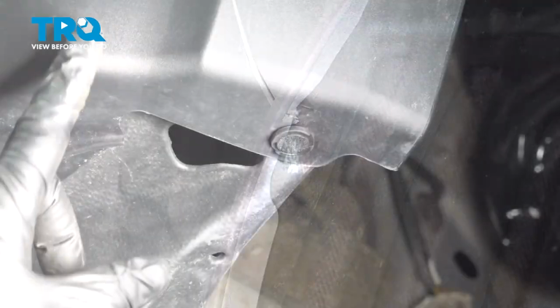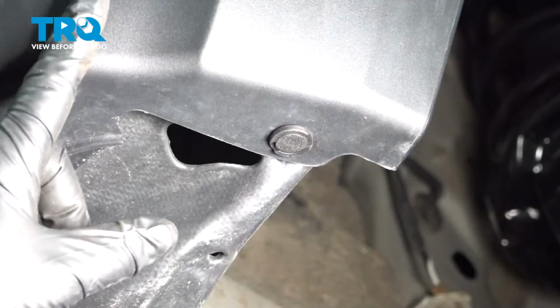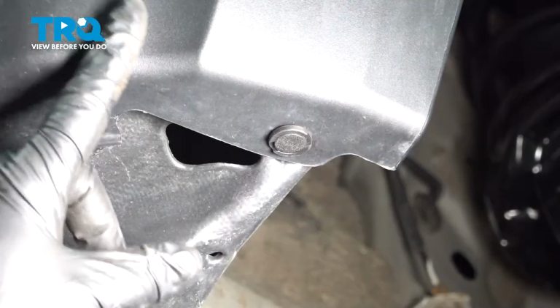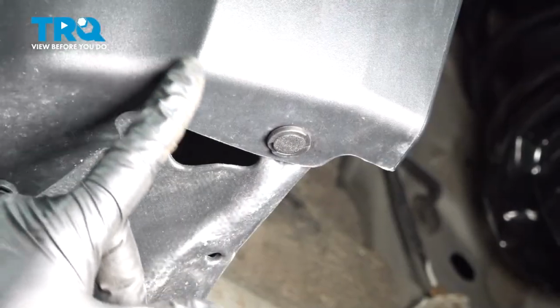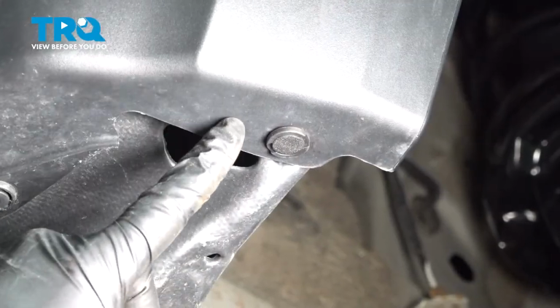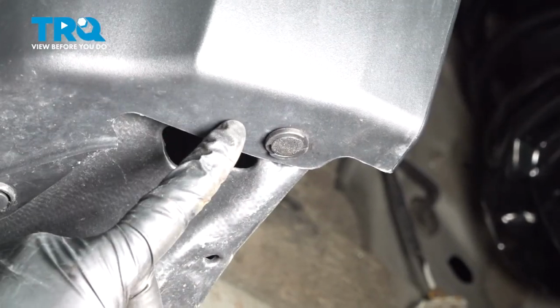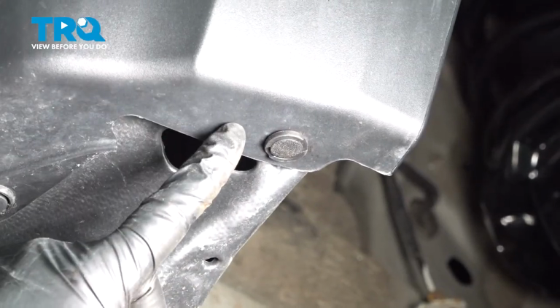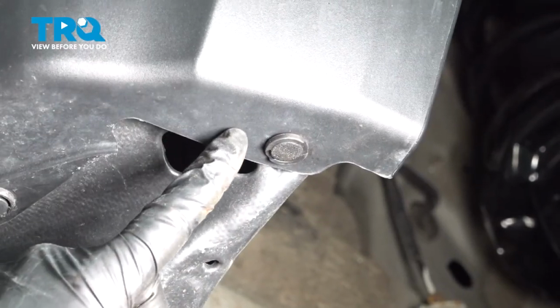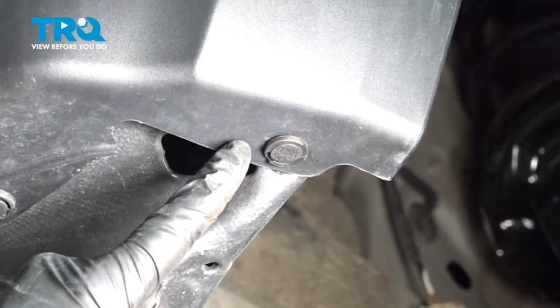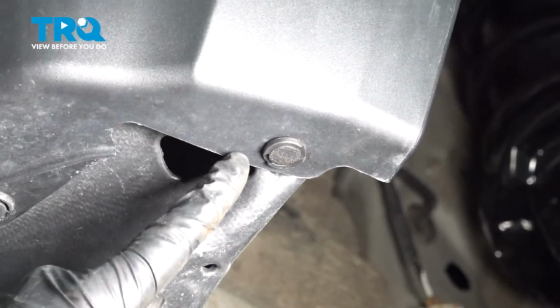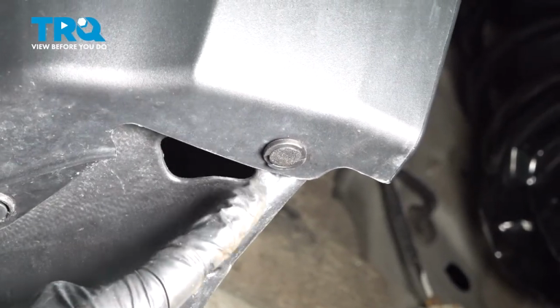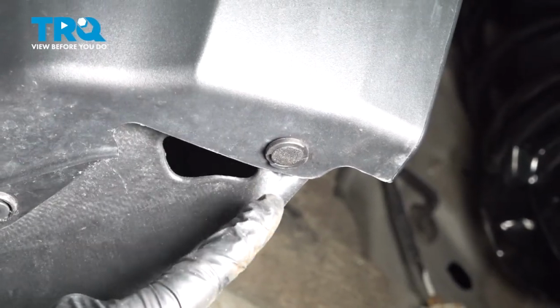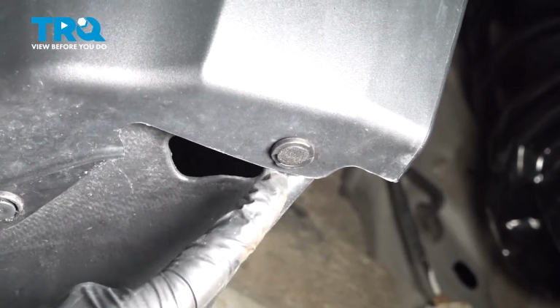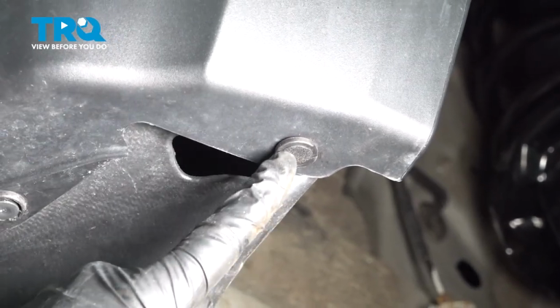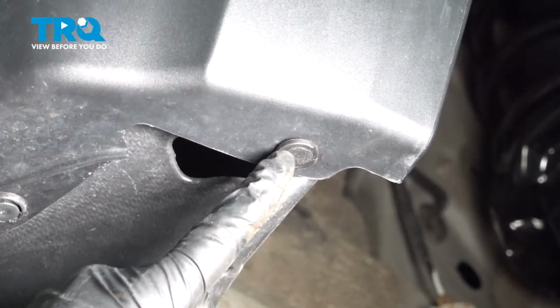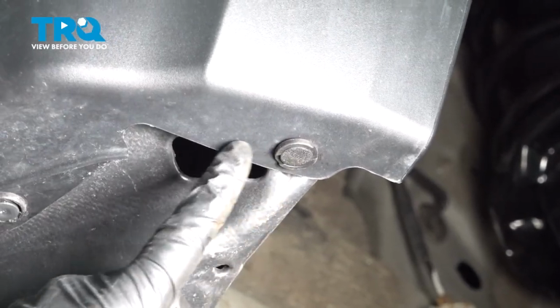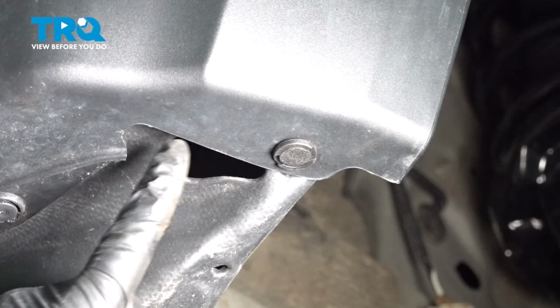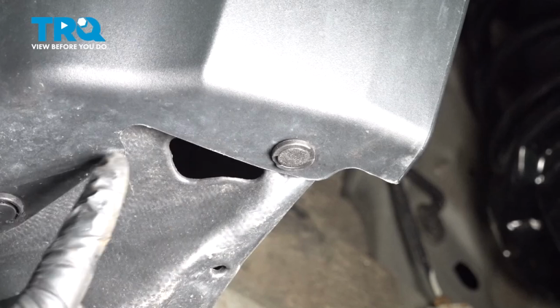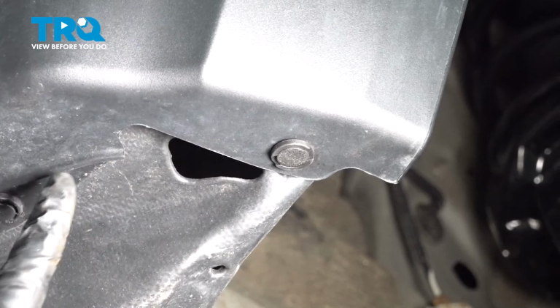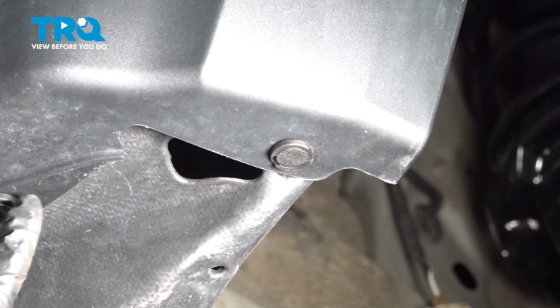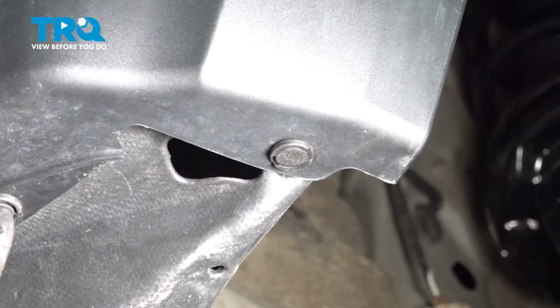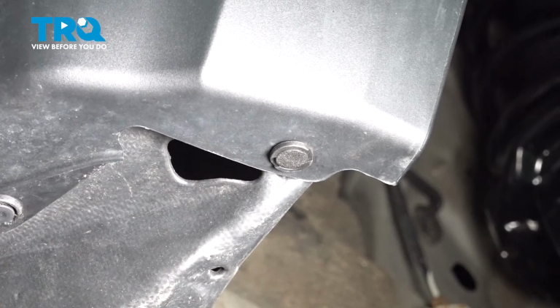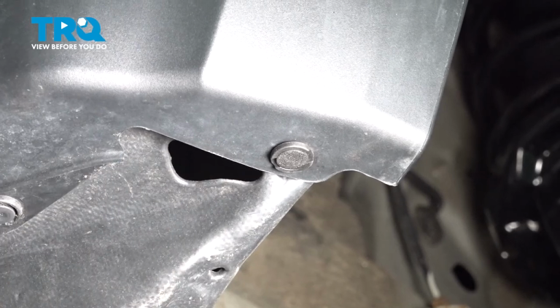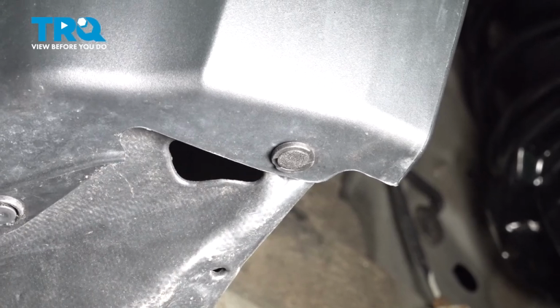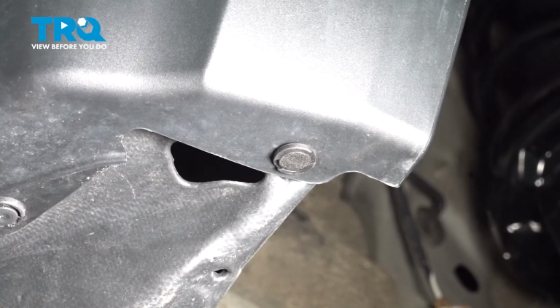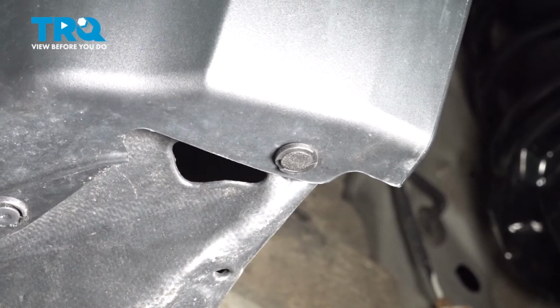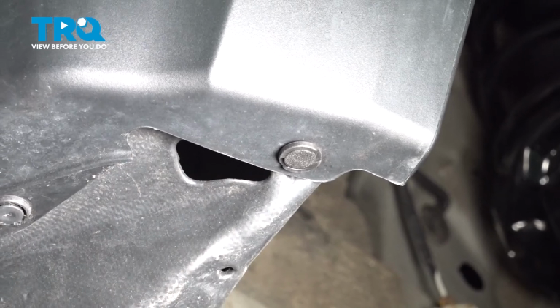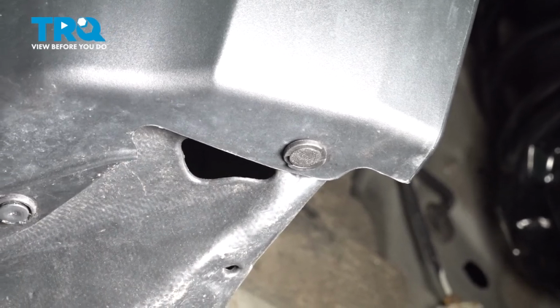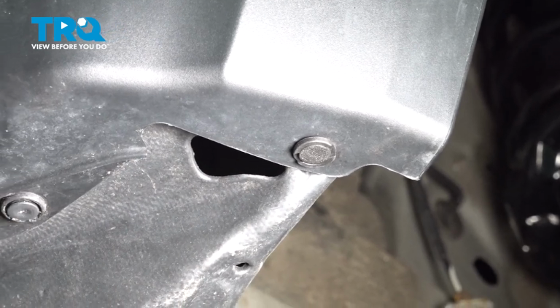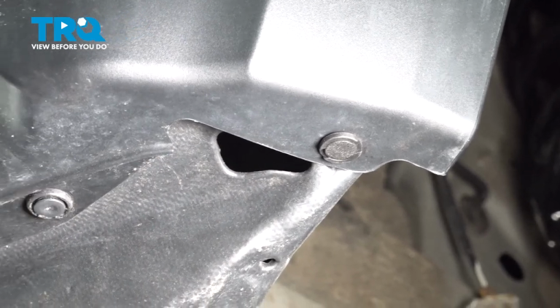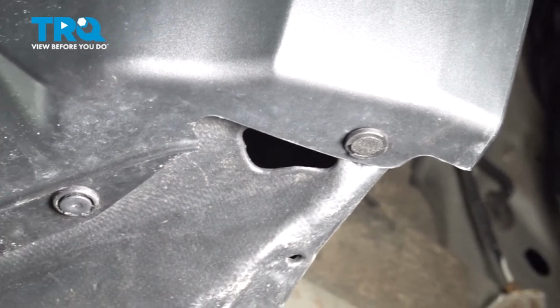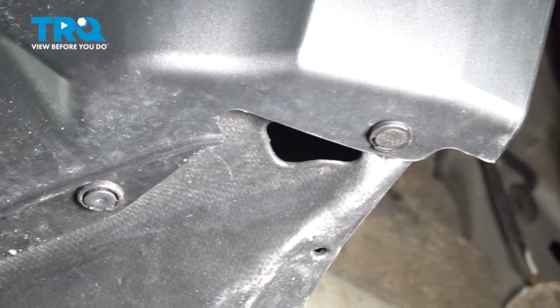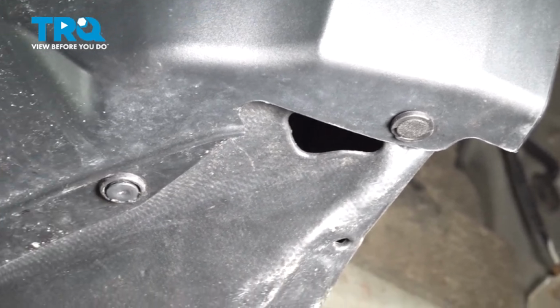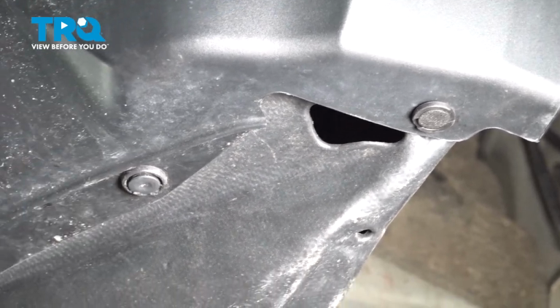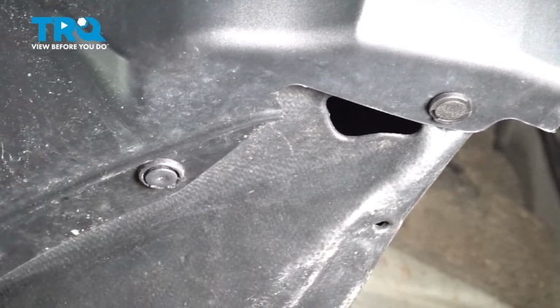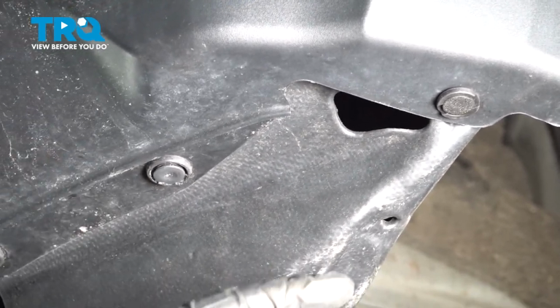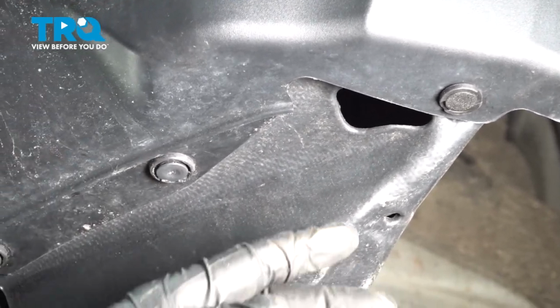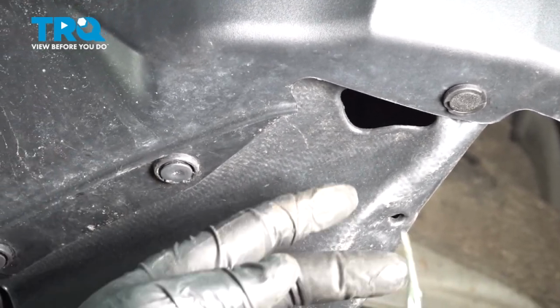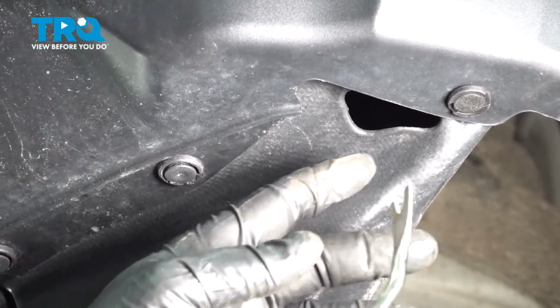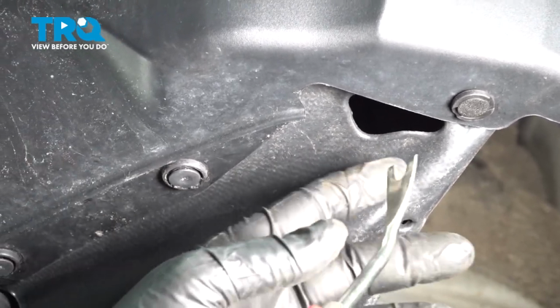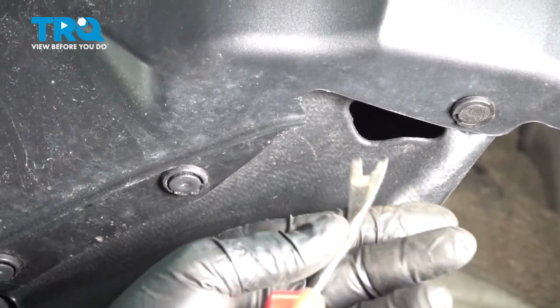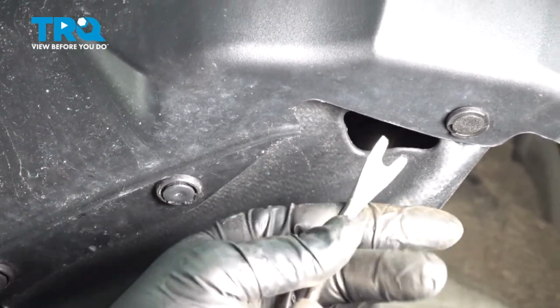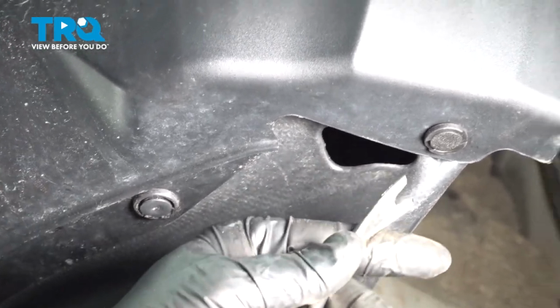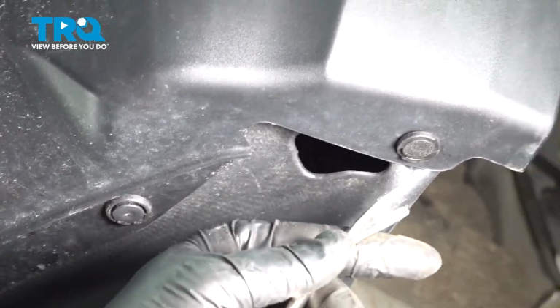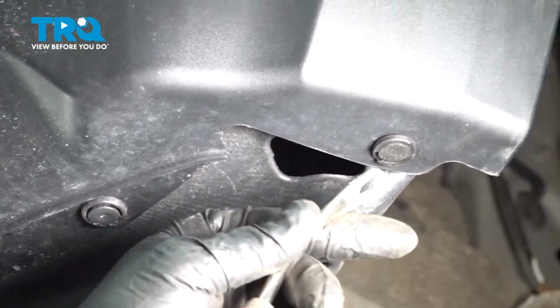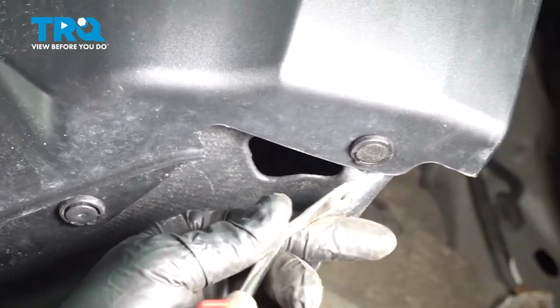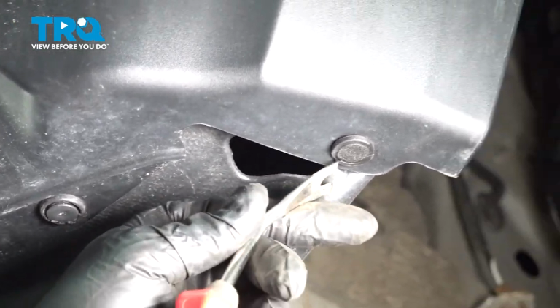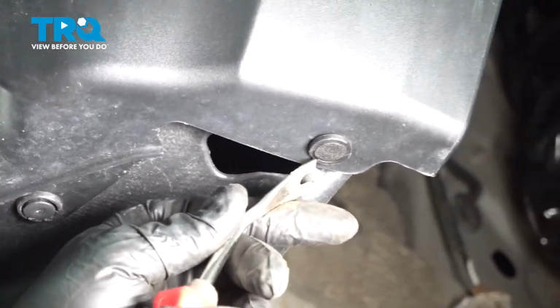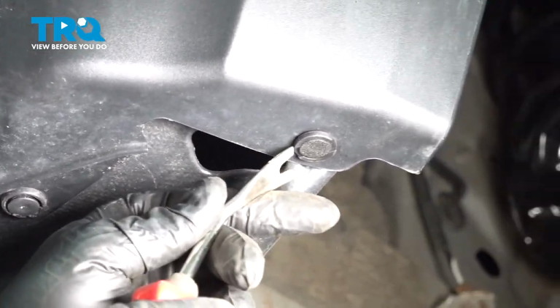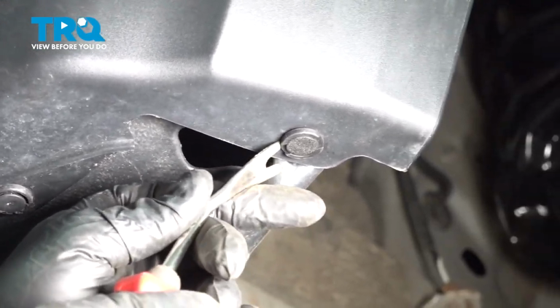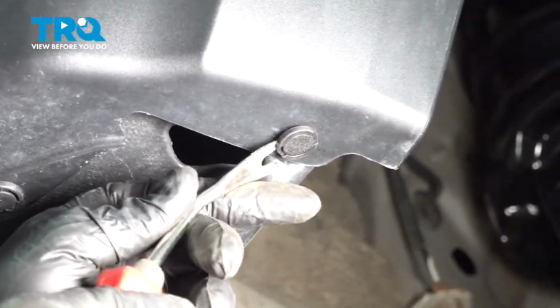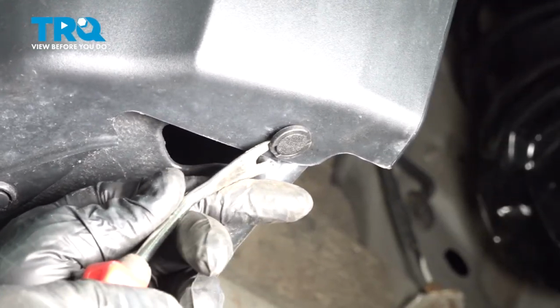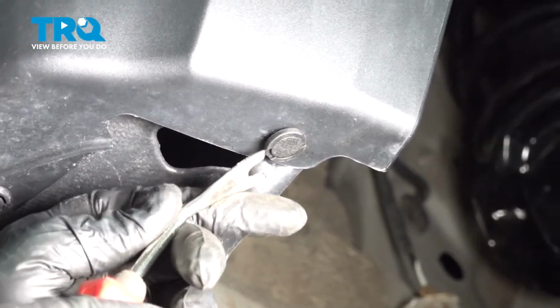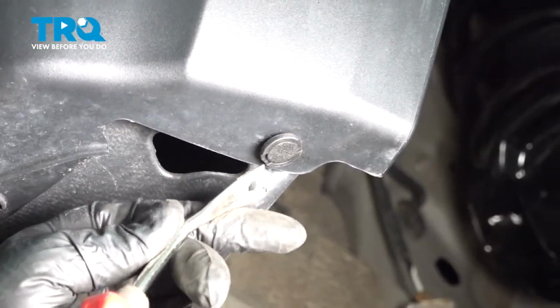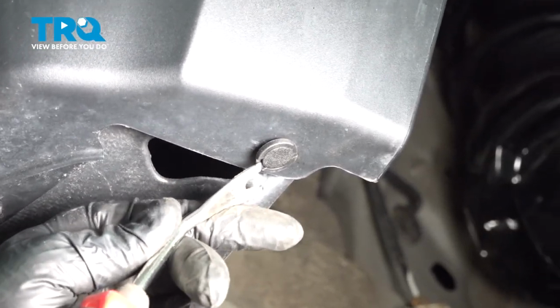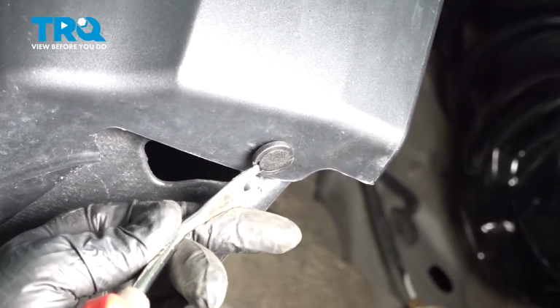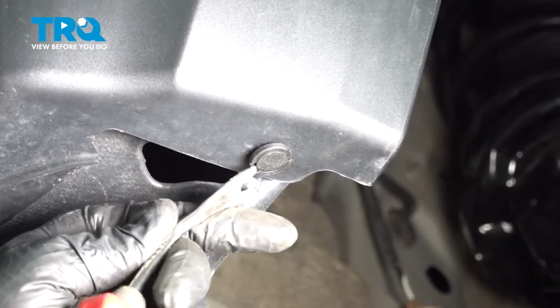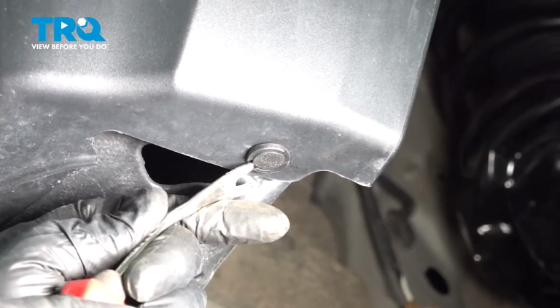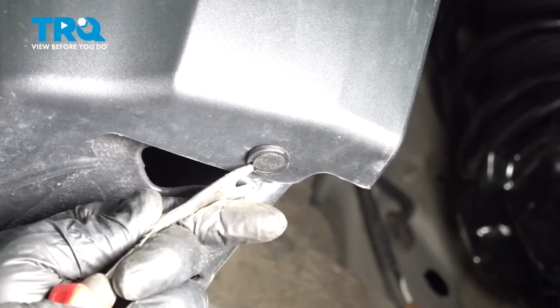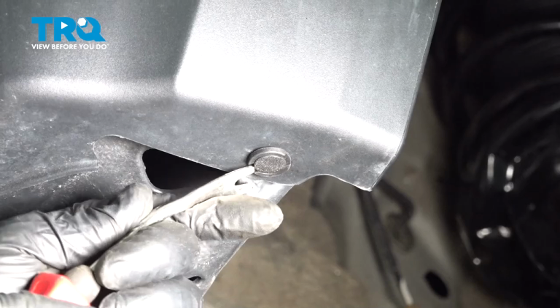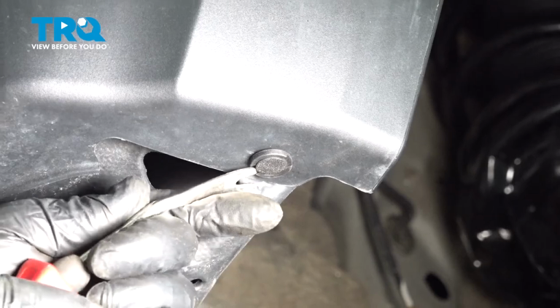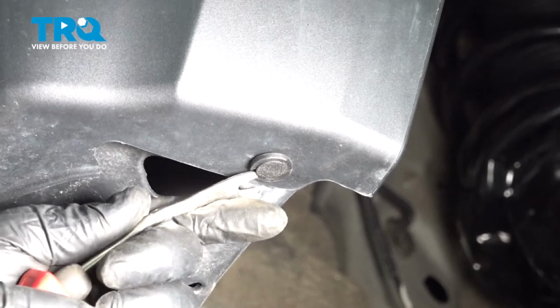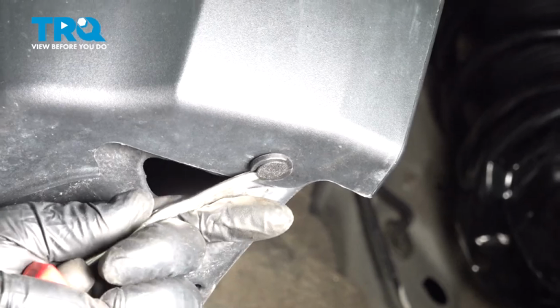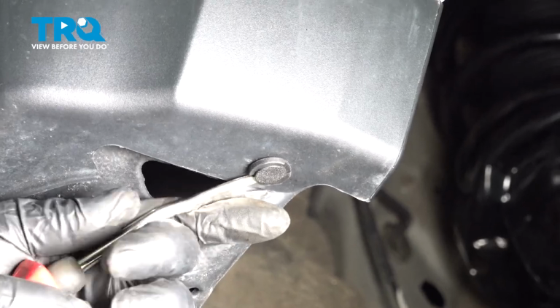Across the lower lip of your front bumper, there's a series of plastic pushpins. Just go ahead and use your trim tool — we need to go ahead and remove these.